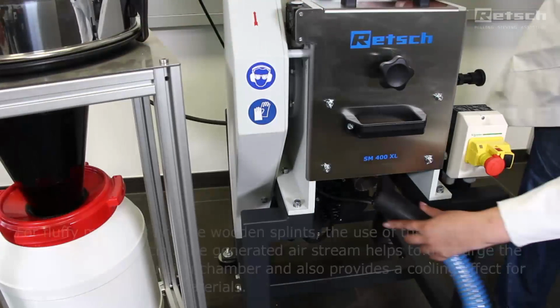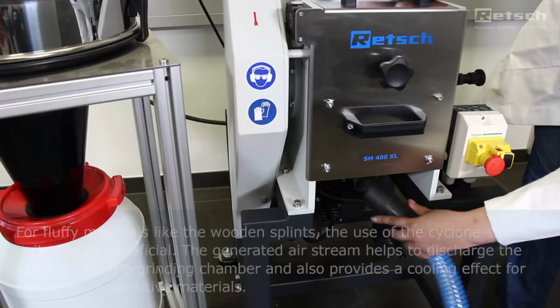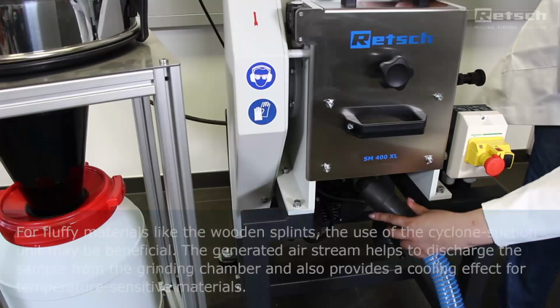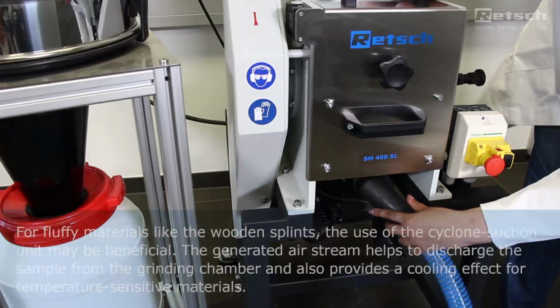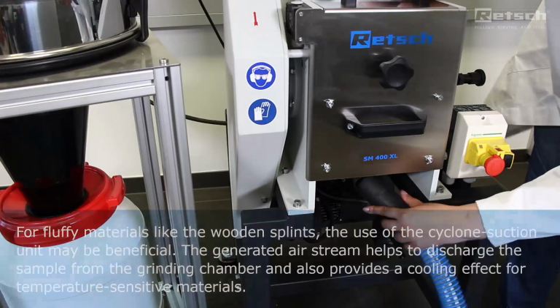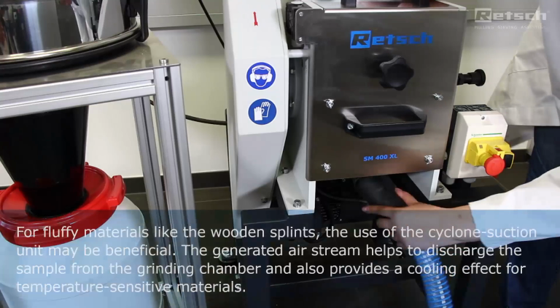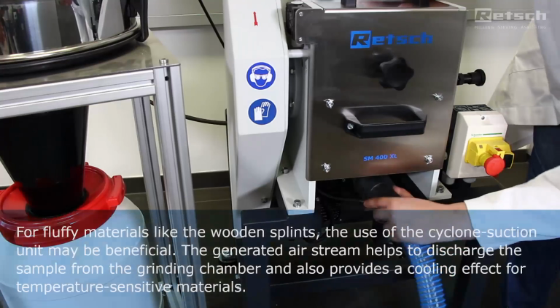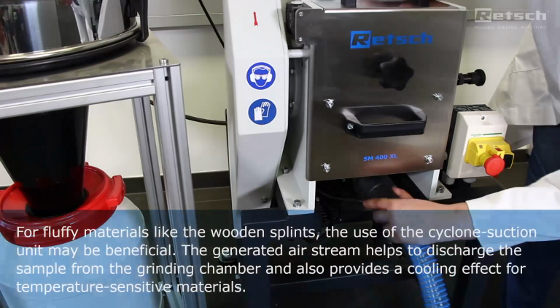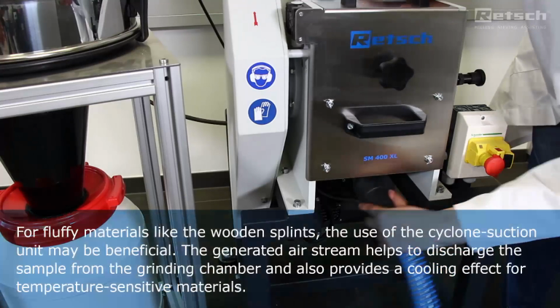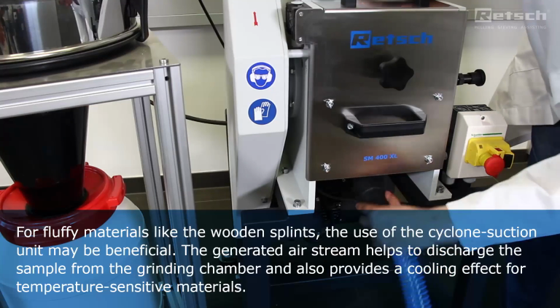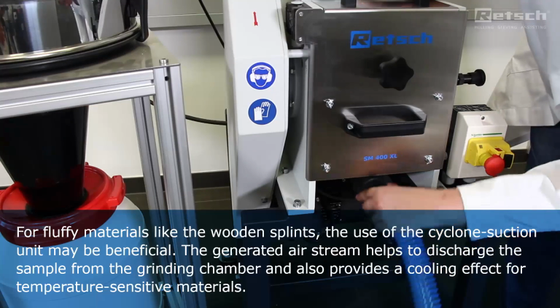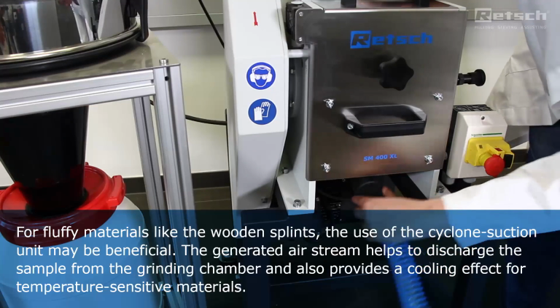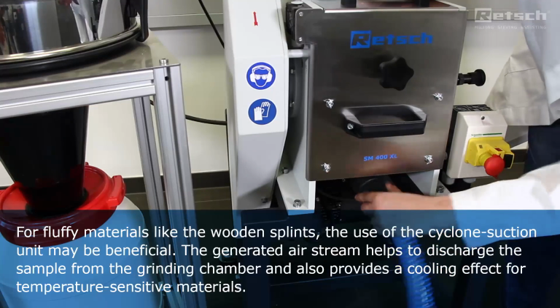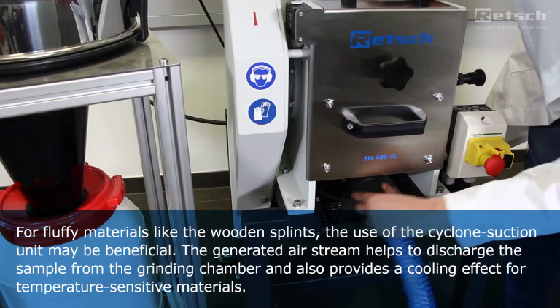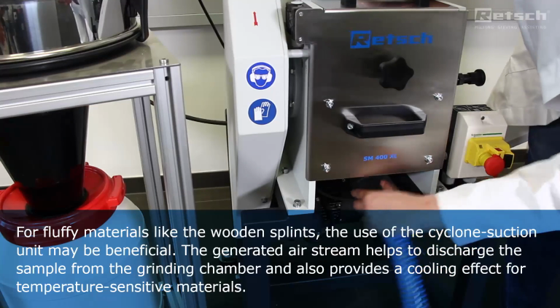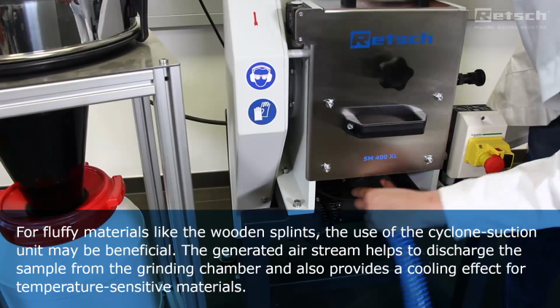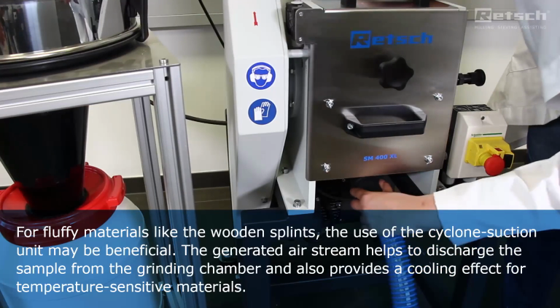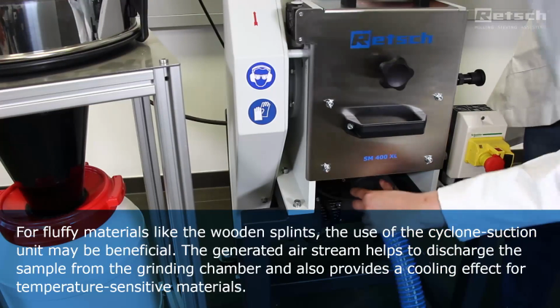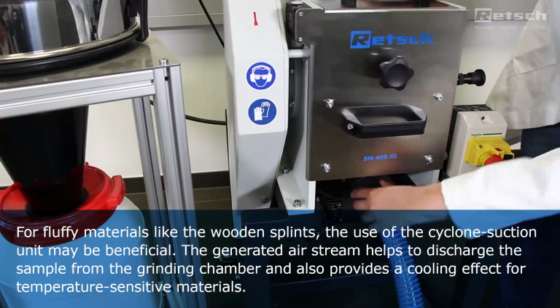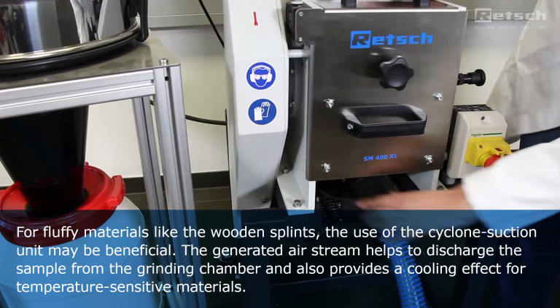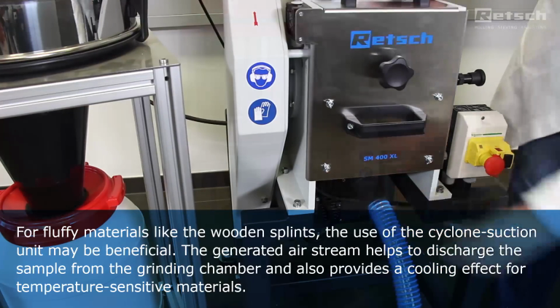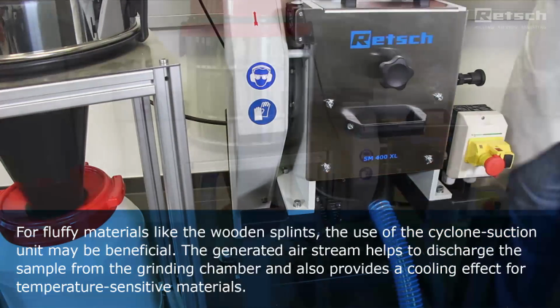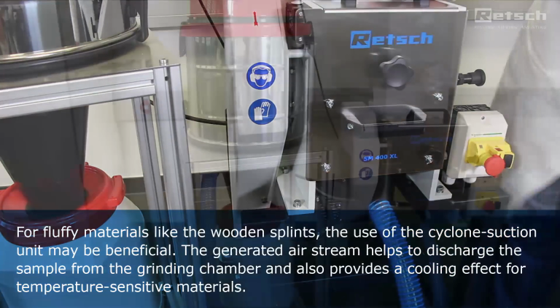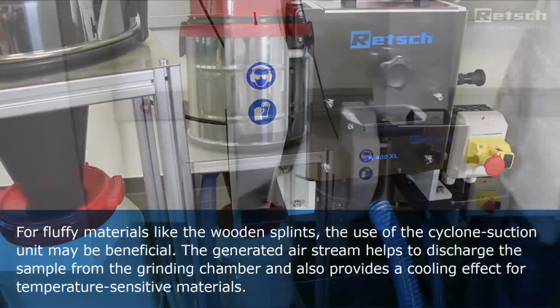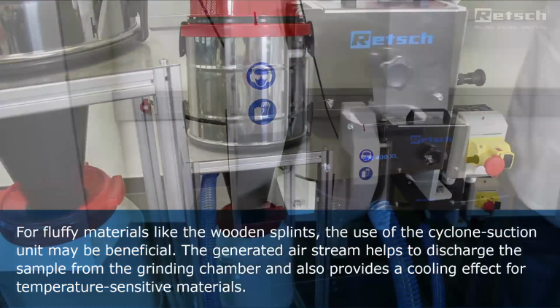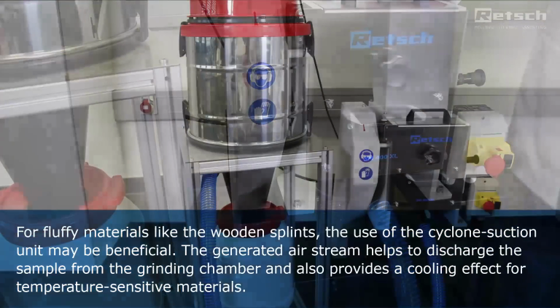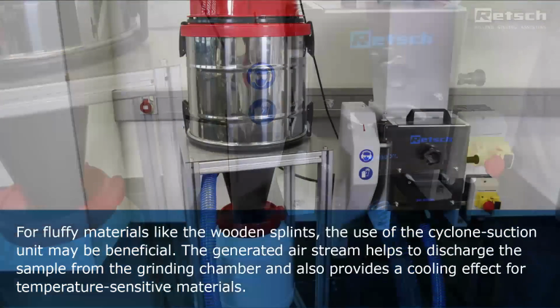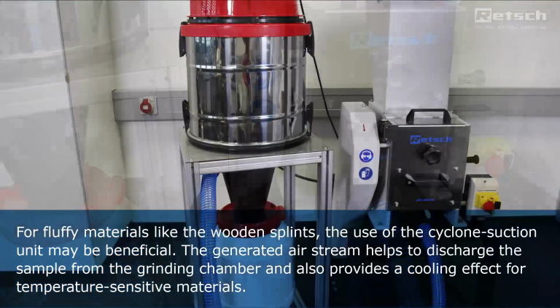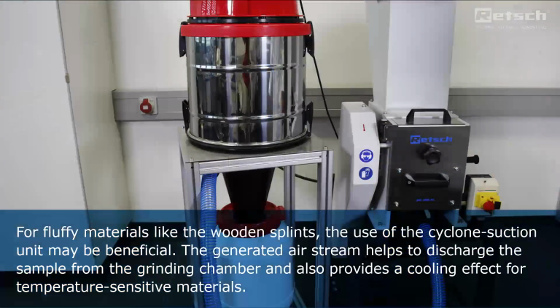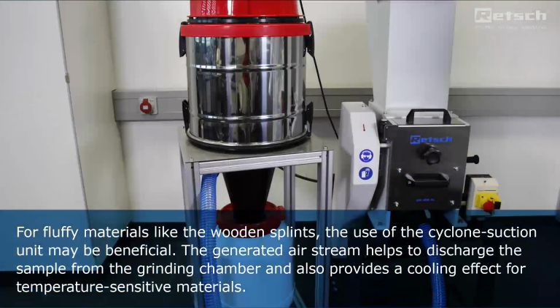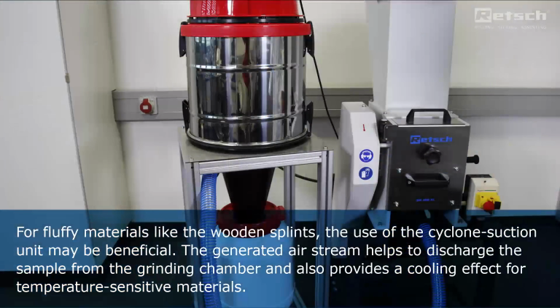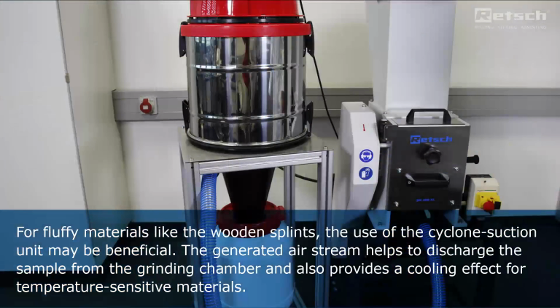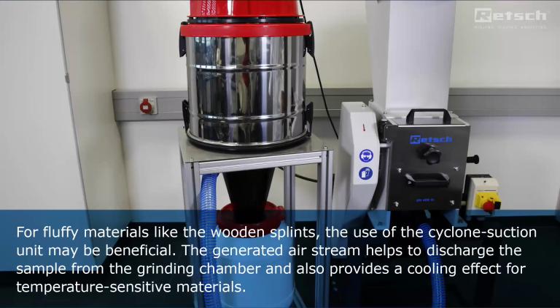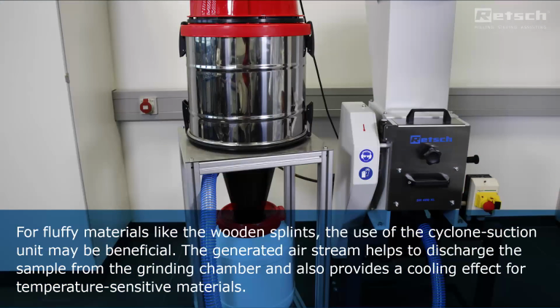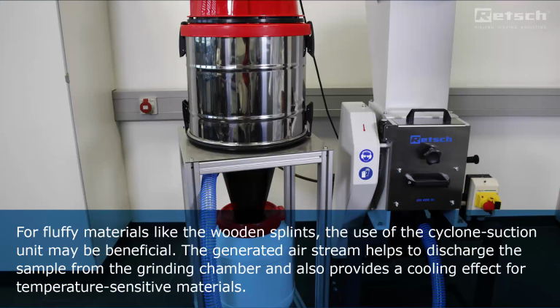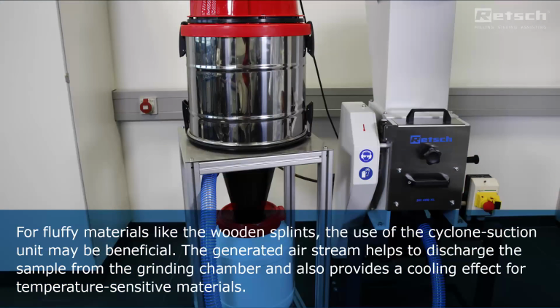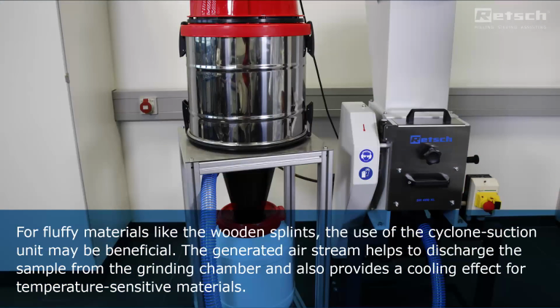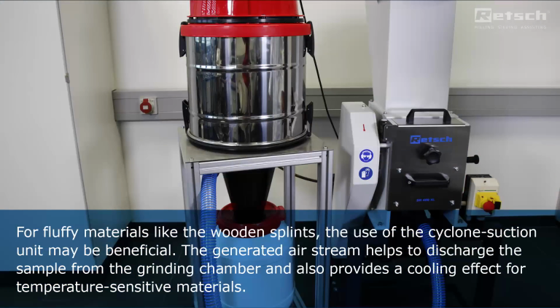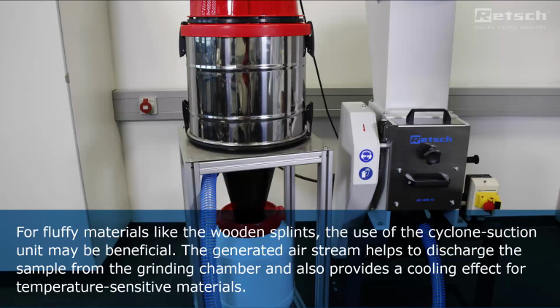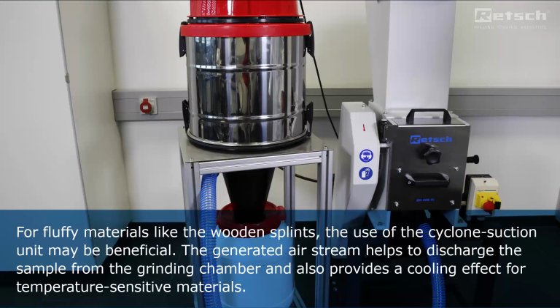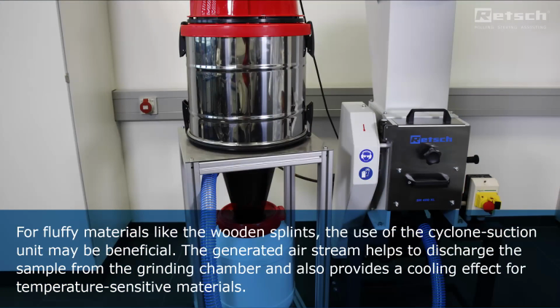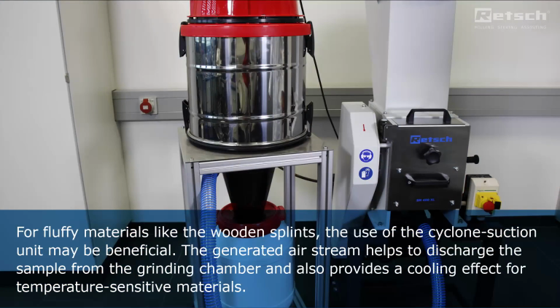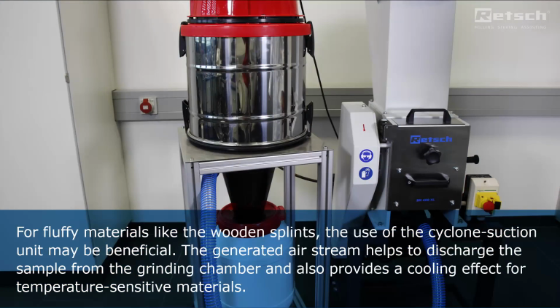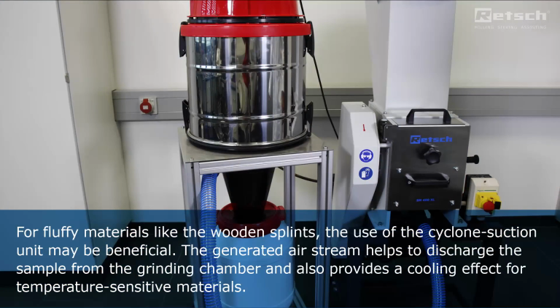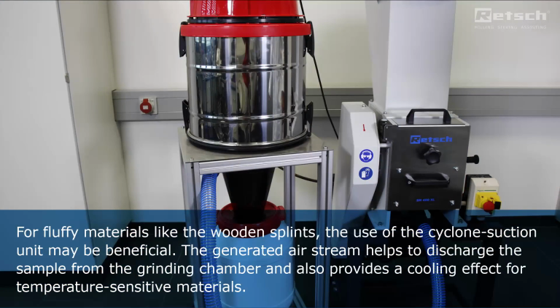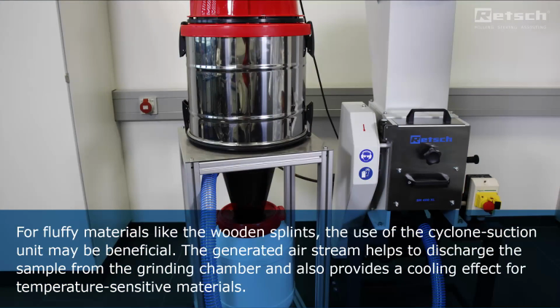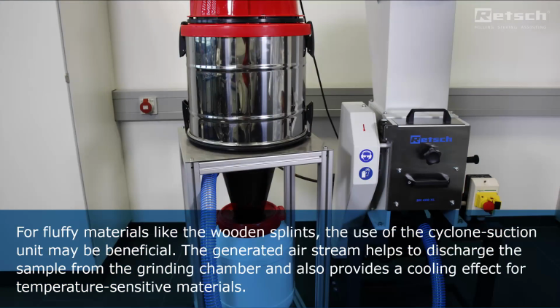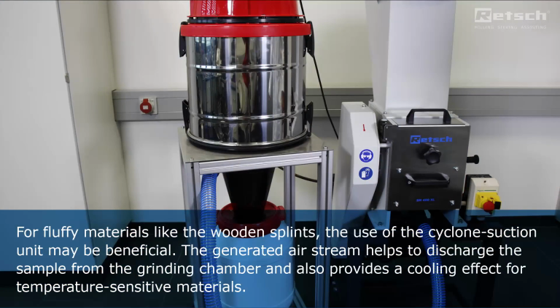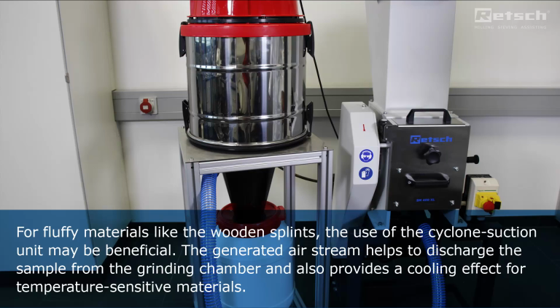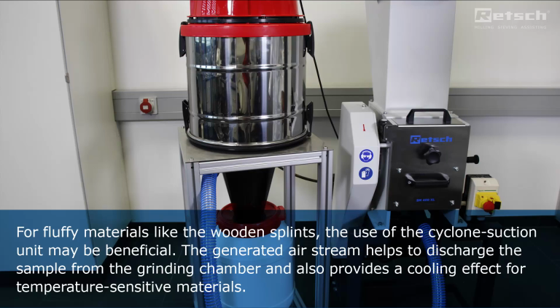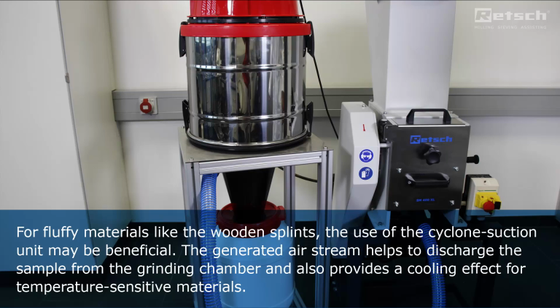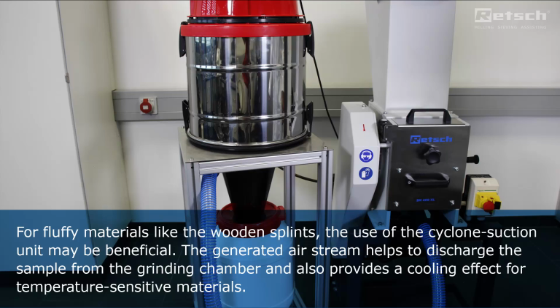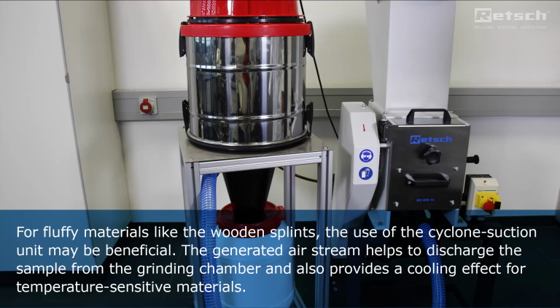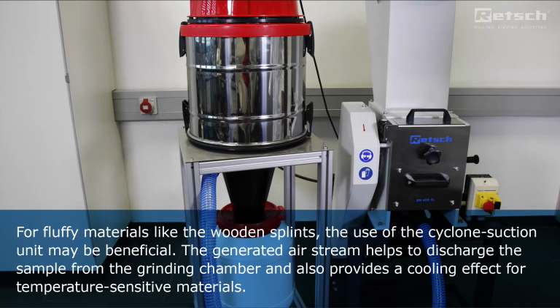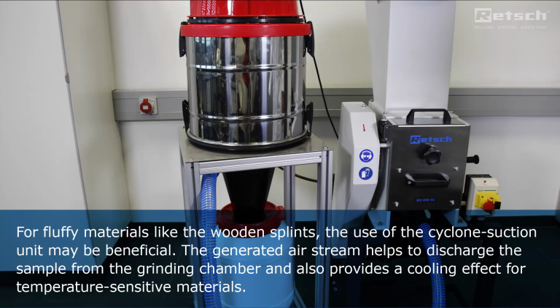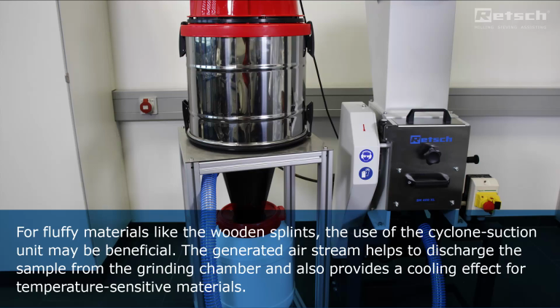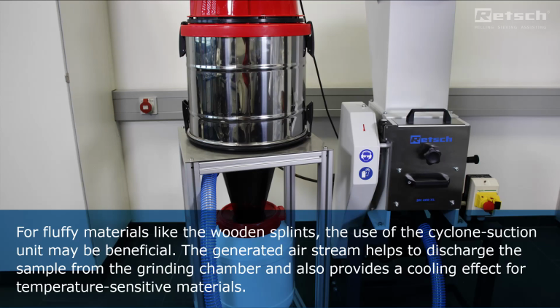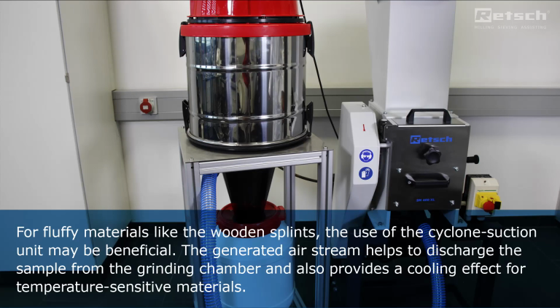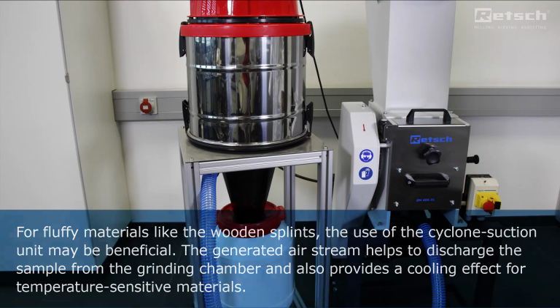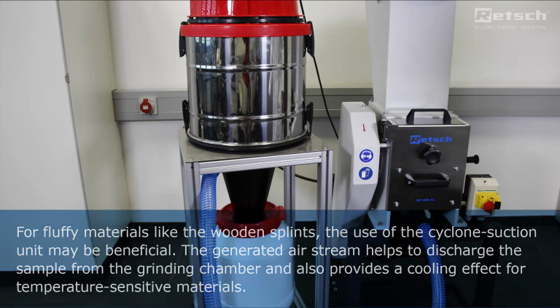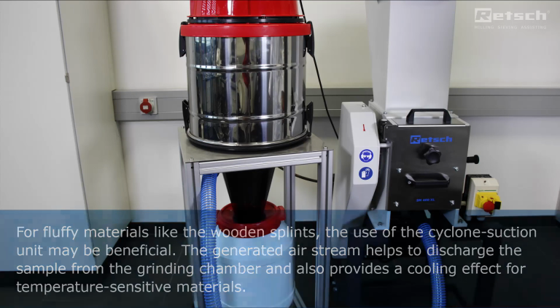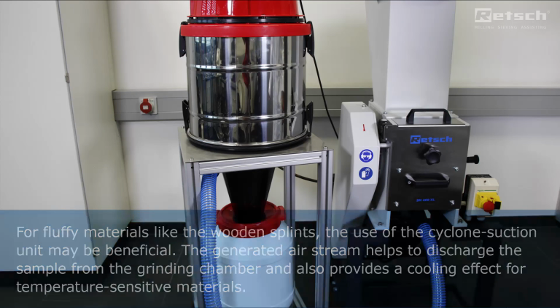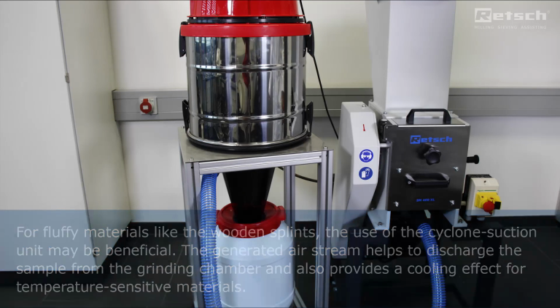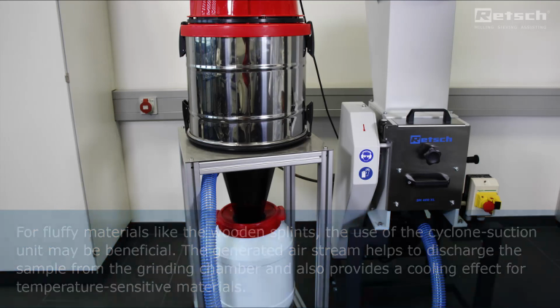Fluffy or light material, like wooden splints or feathers, can be milled in an optimal way by using the cyclone suction unit.